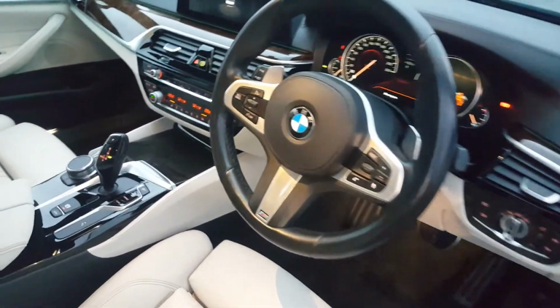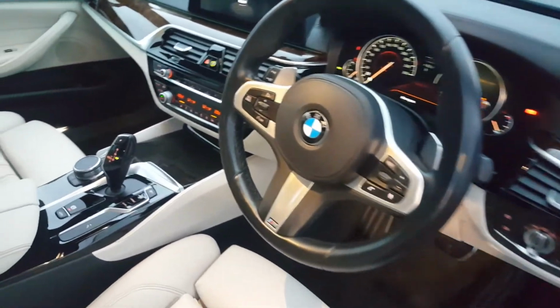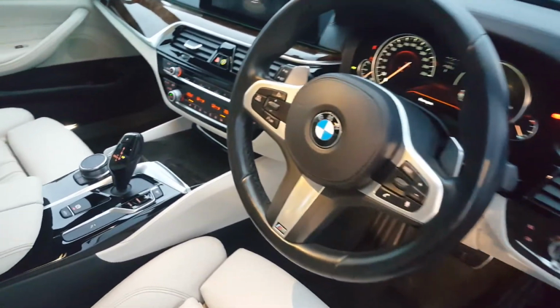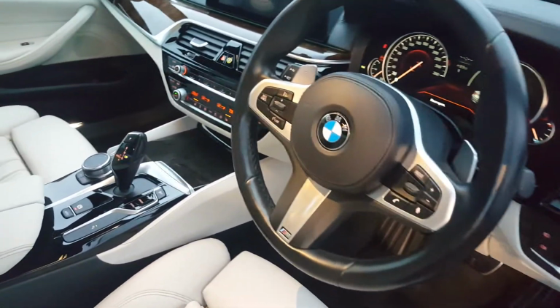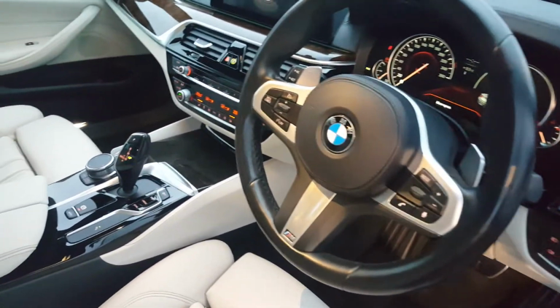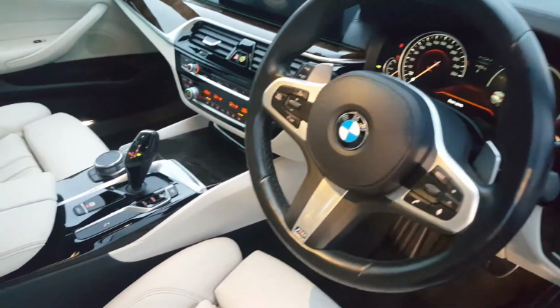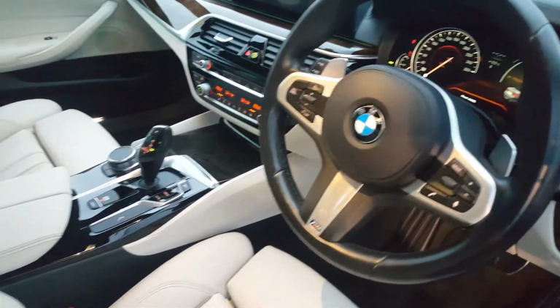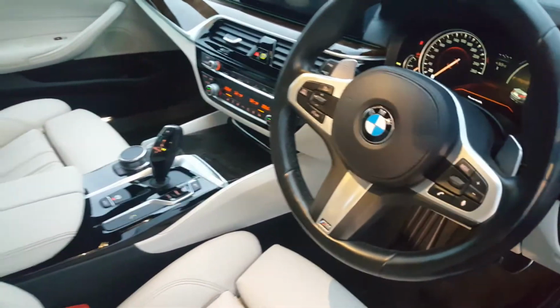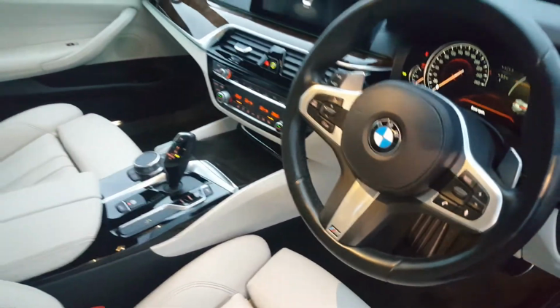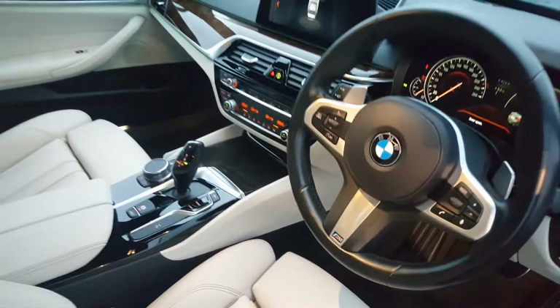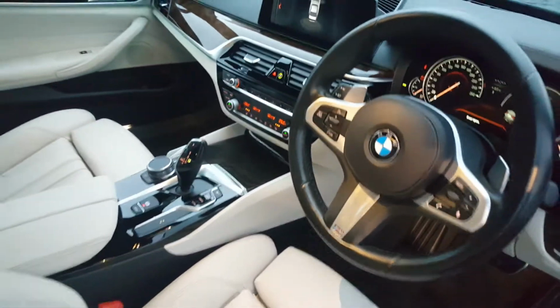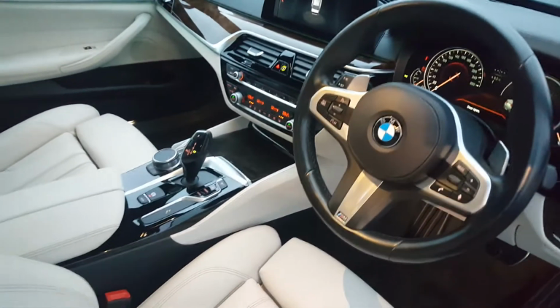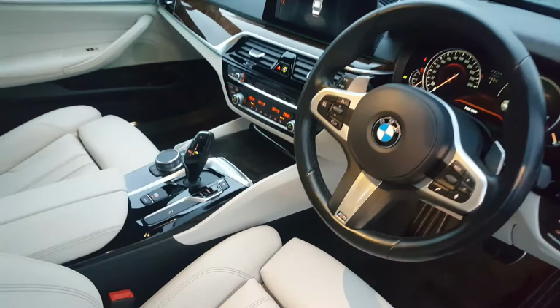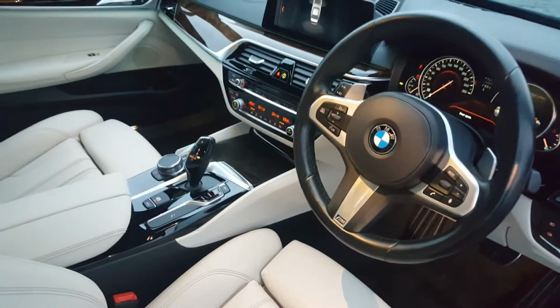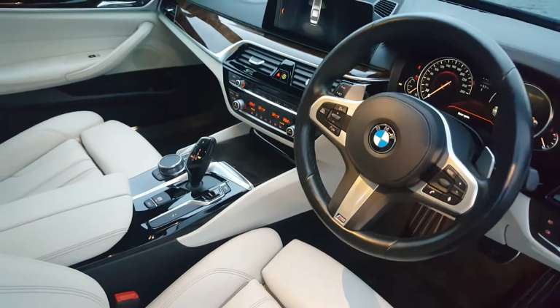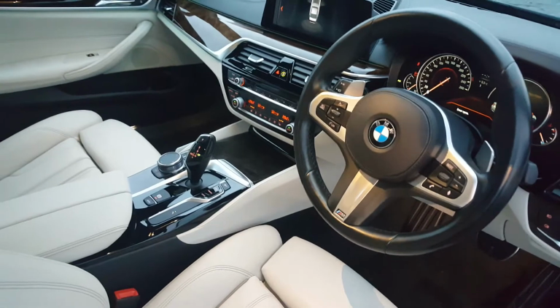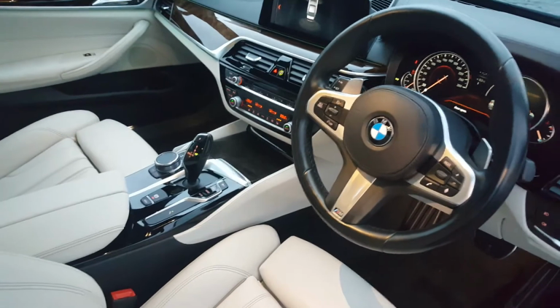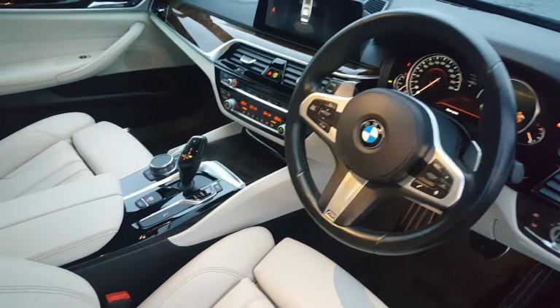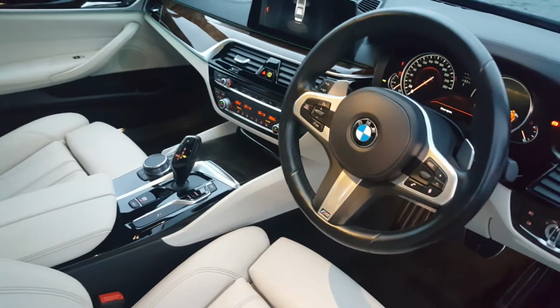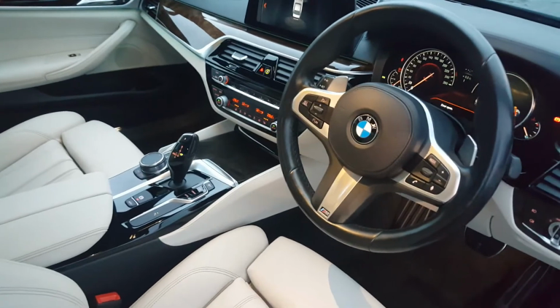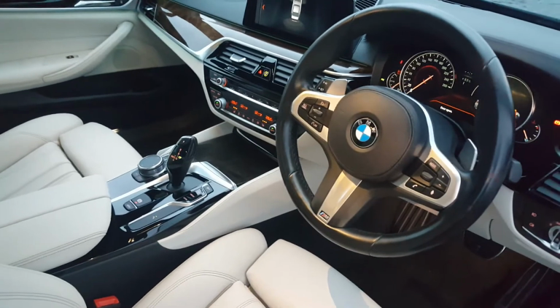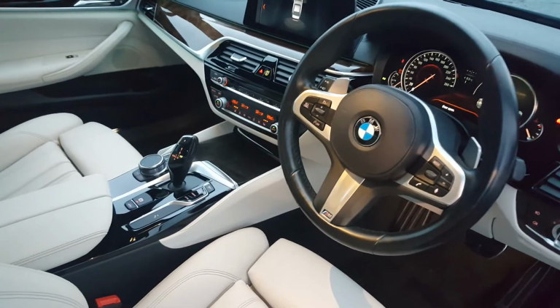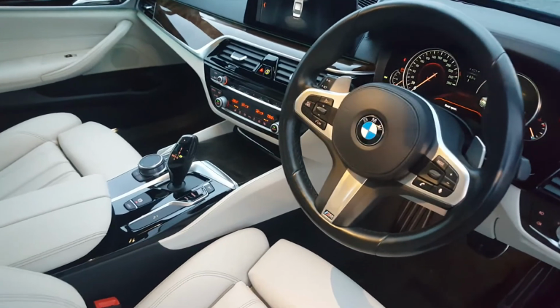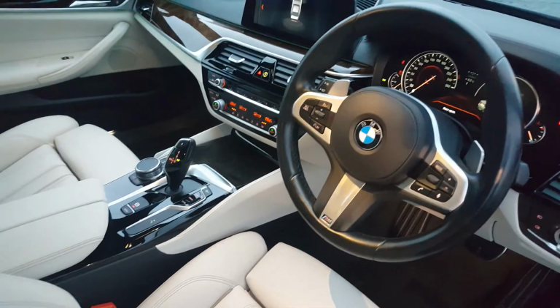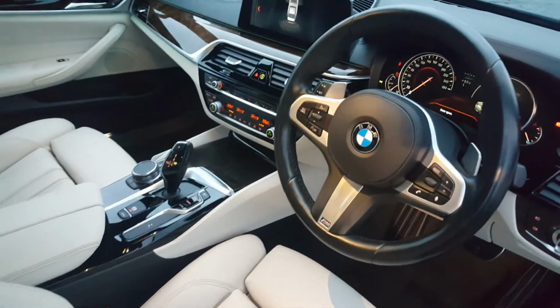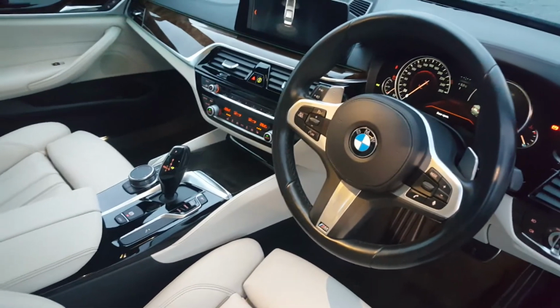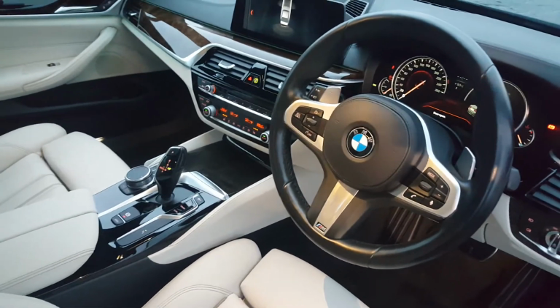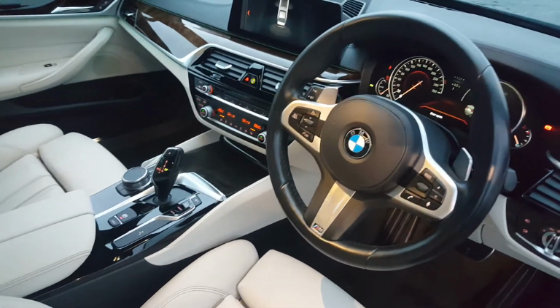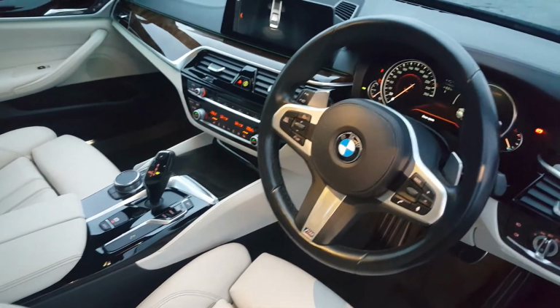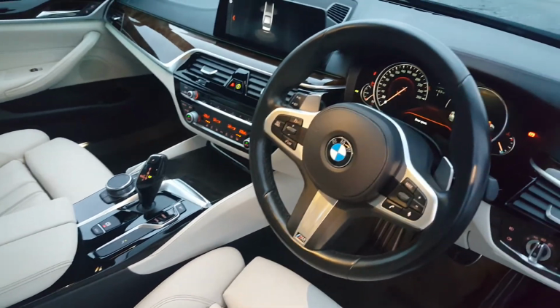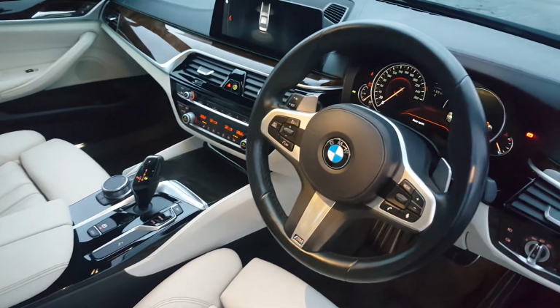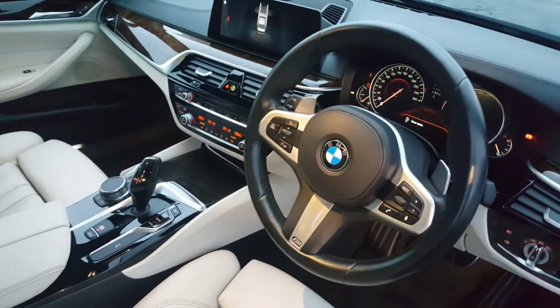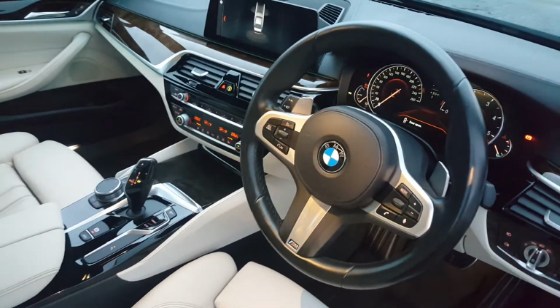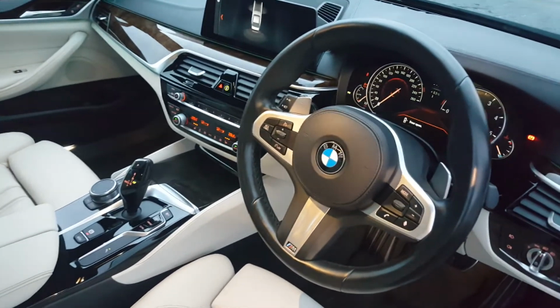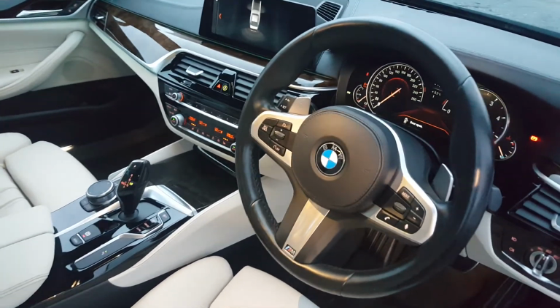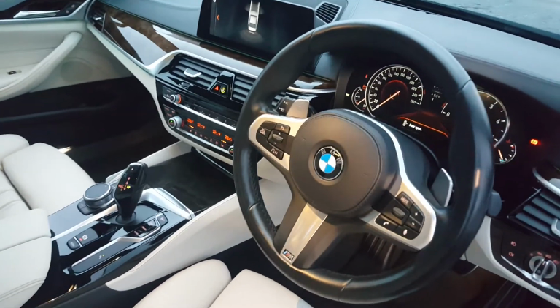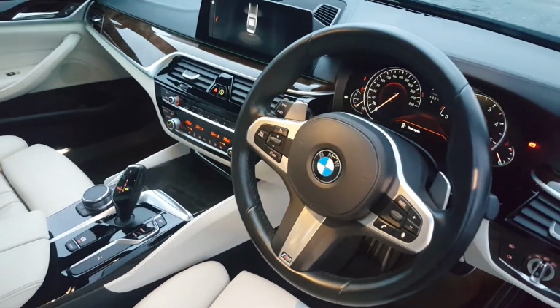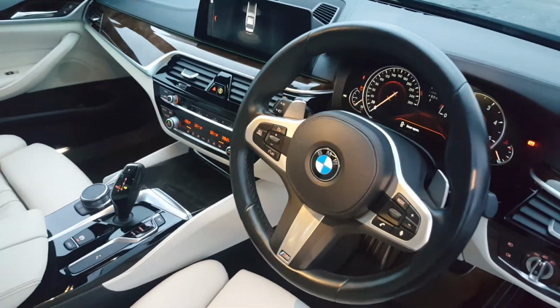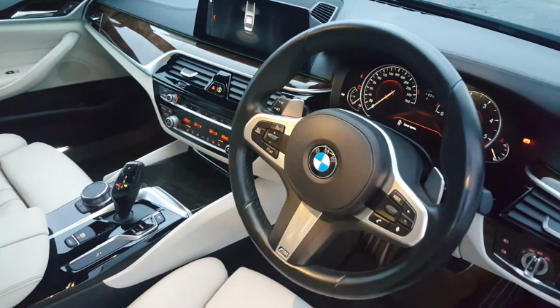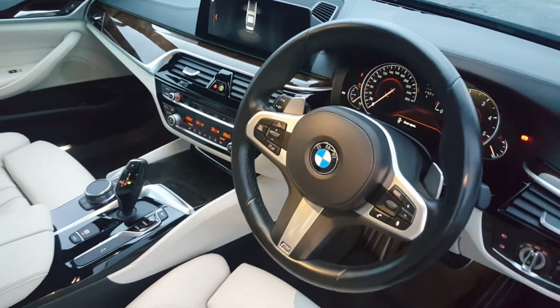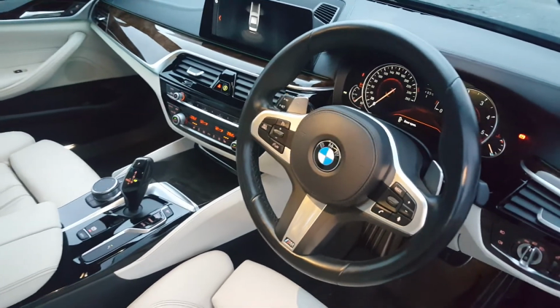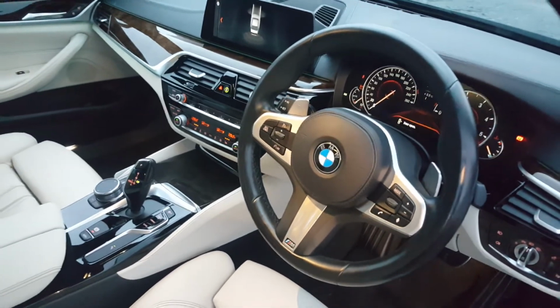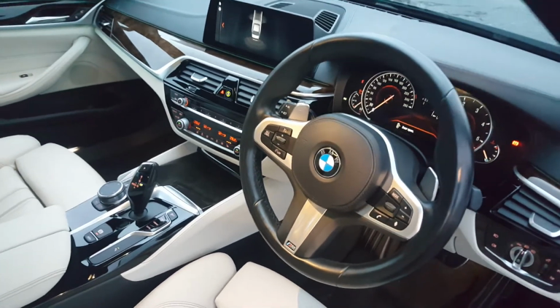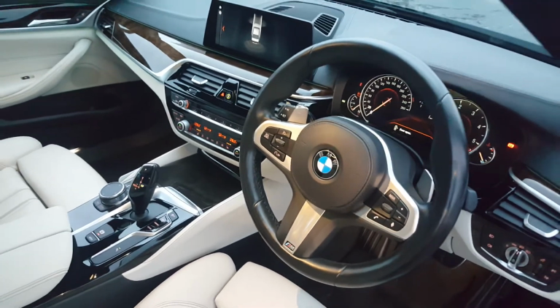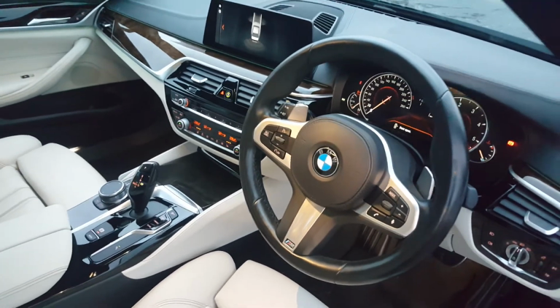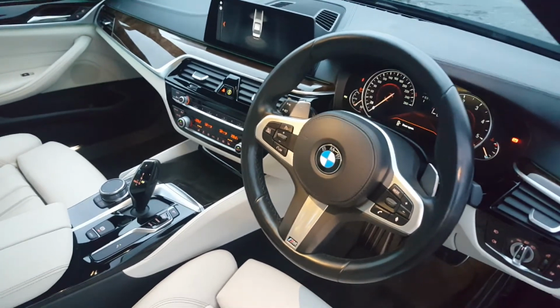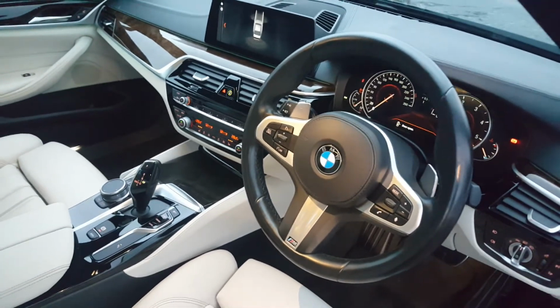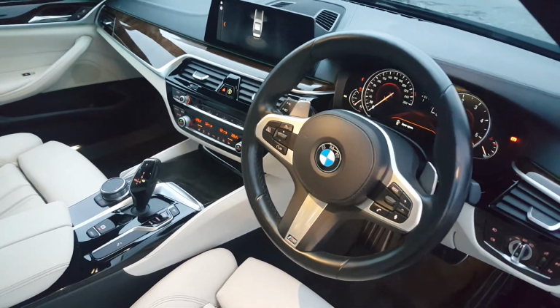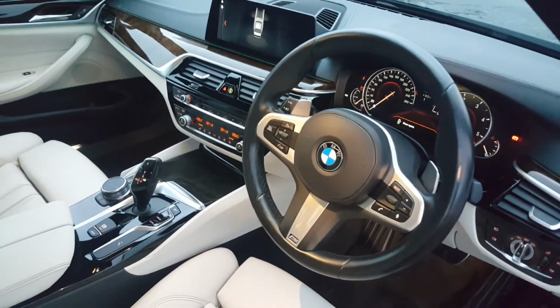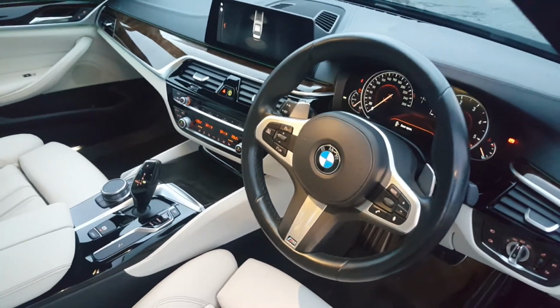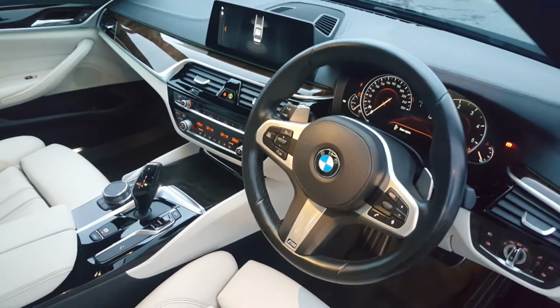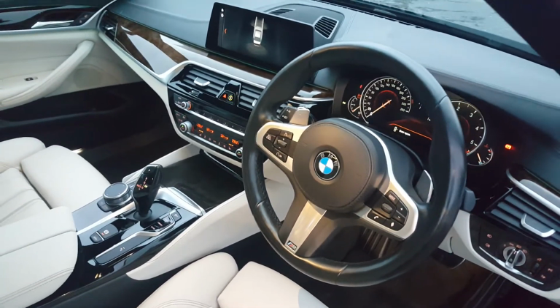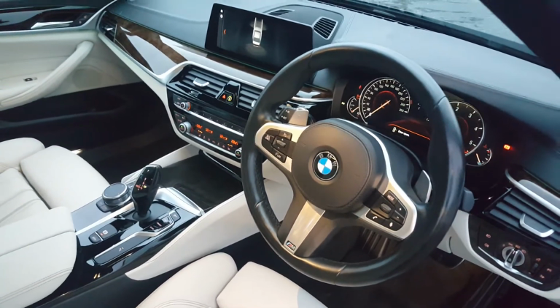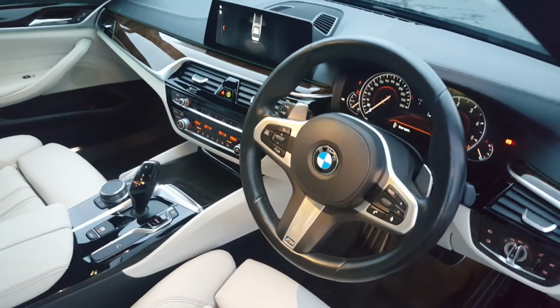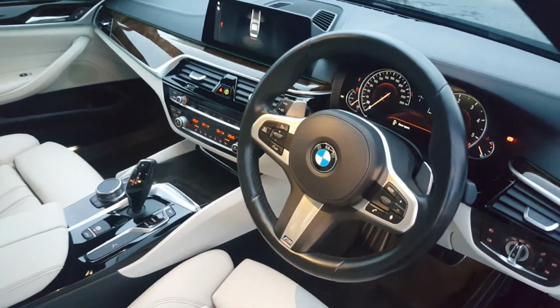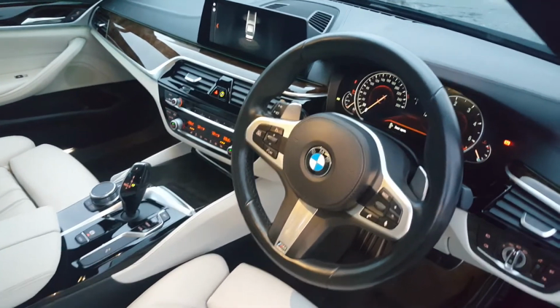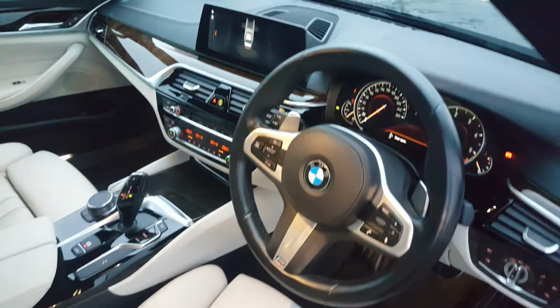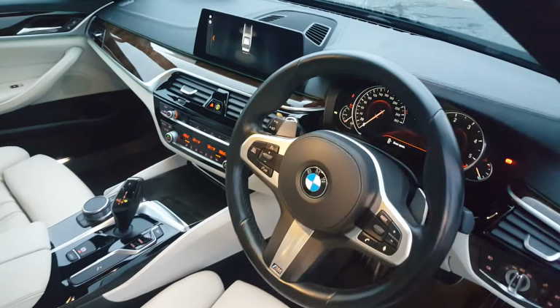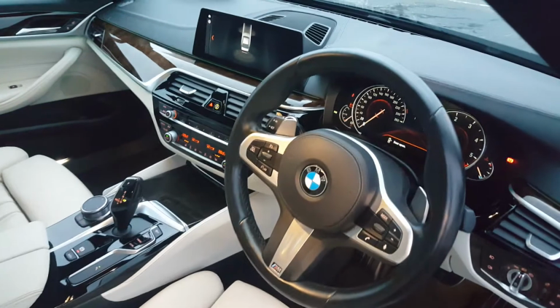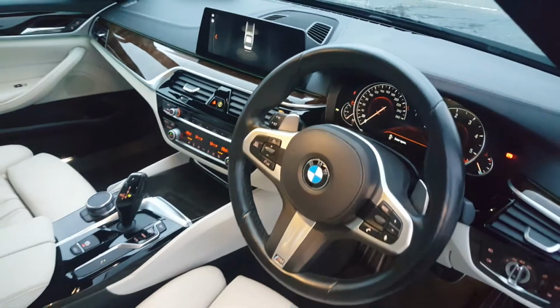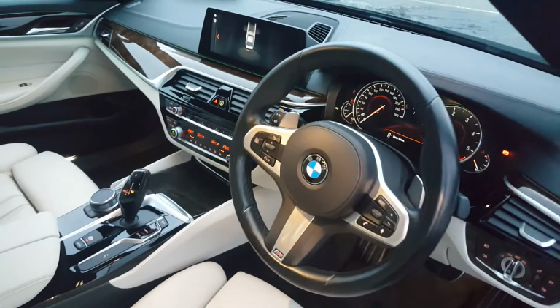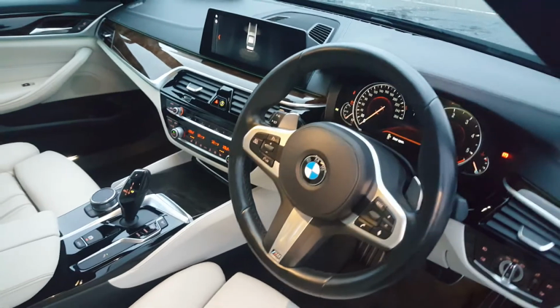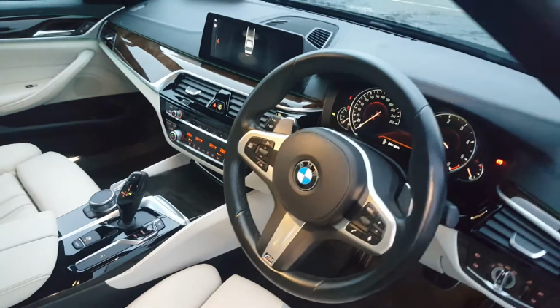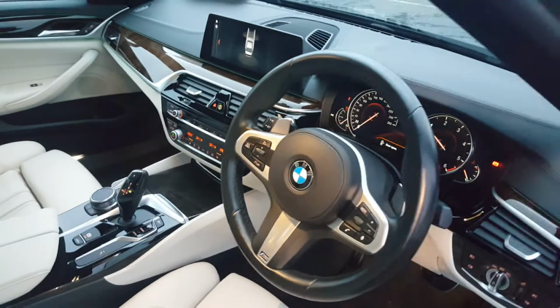Other features on this car include real-time traffic information, BMW navigation, enhanced Bluetooth, and cruise control with braking function.